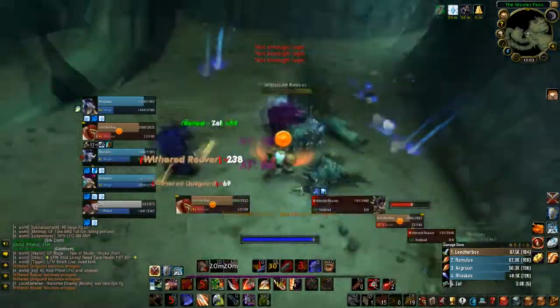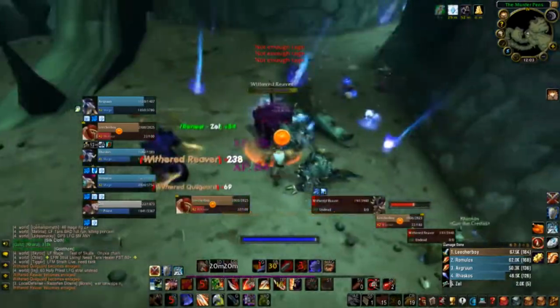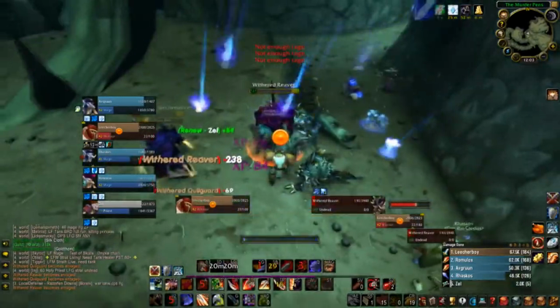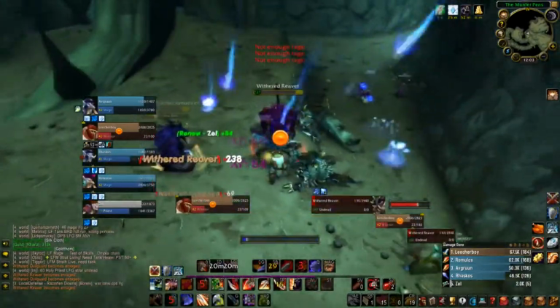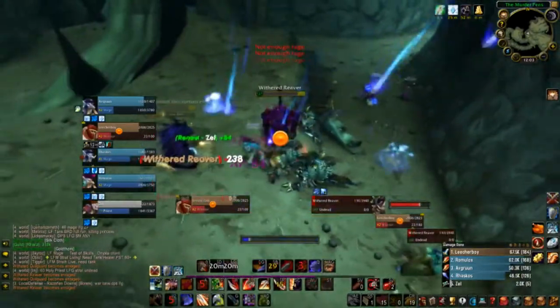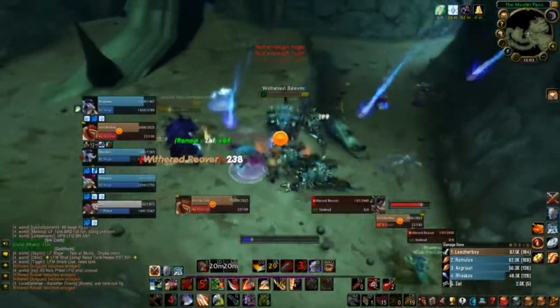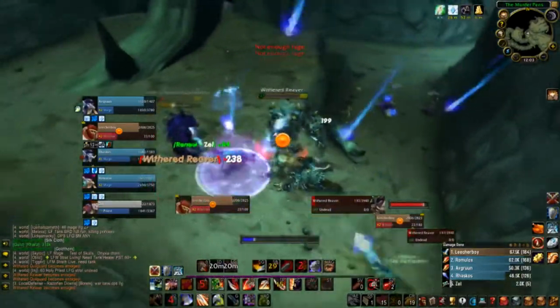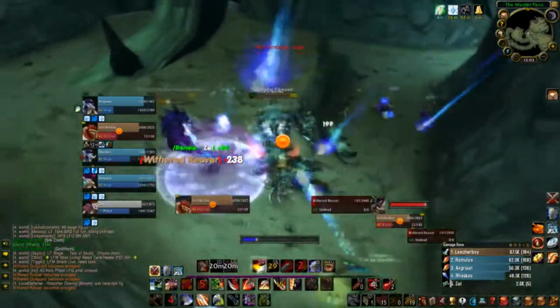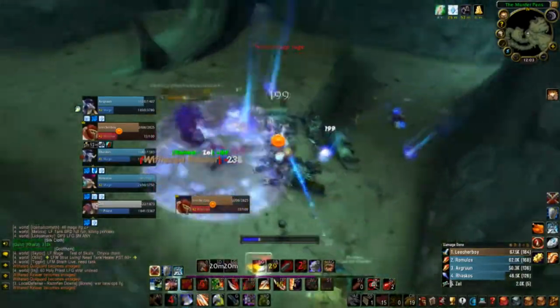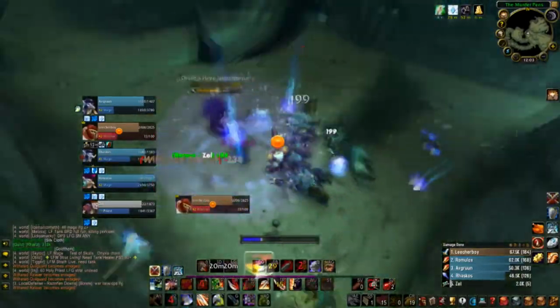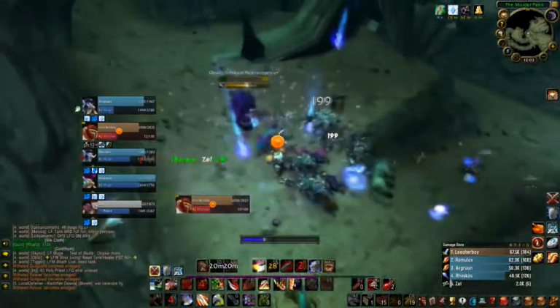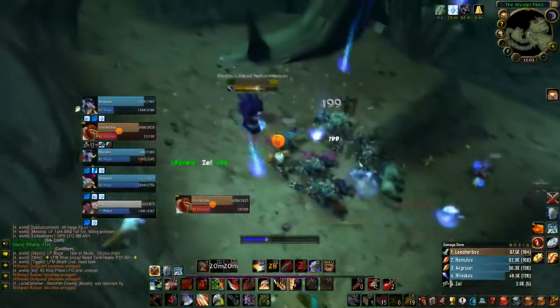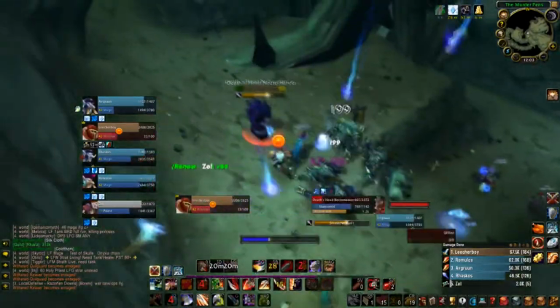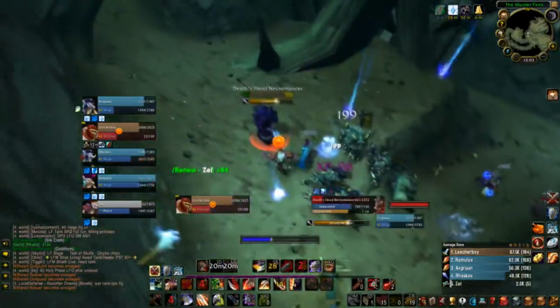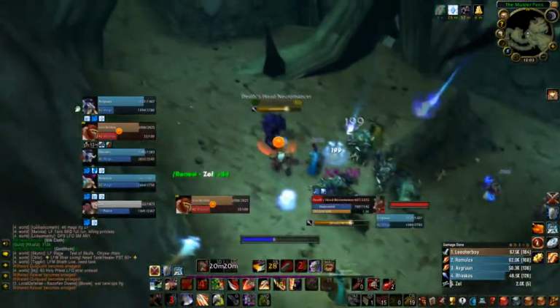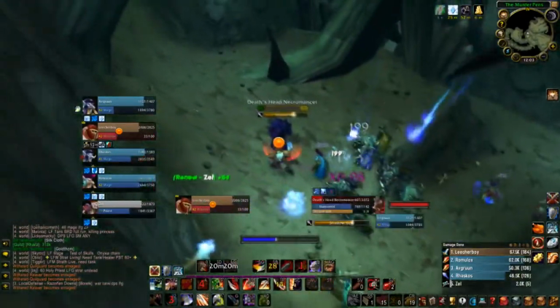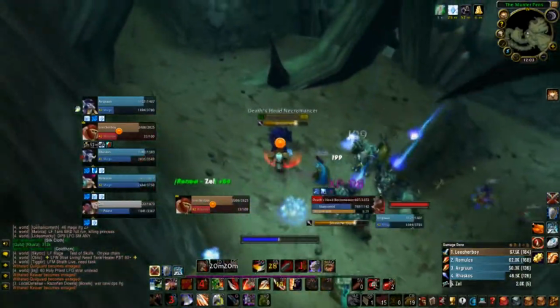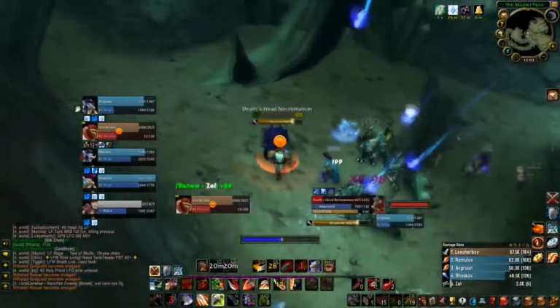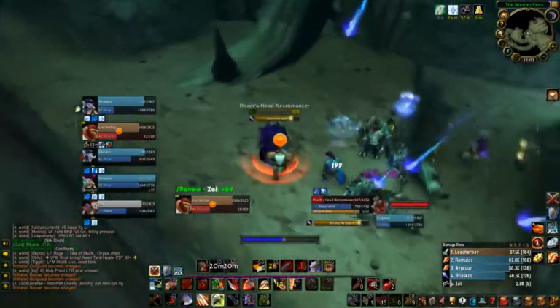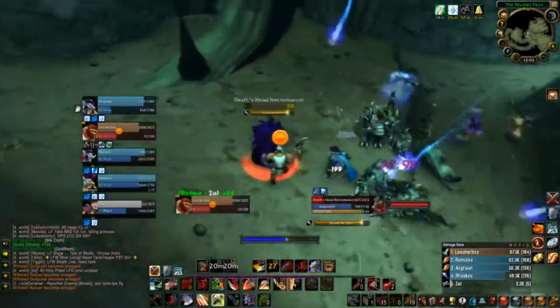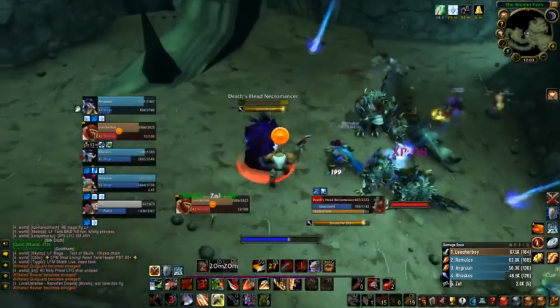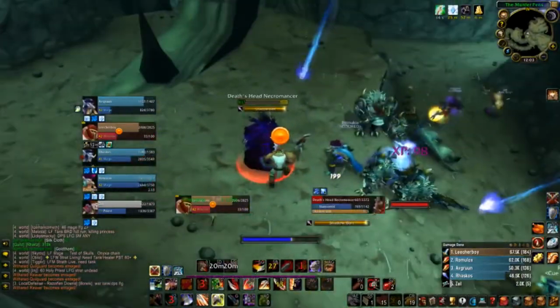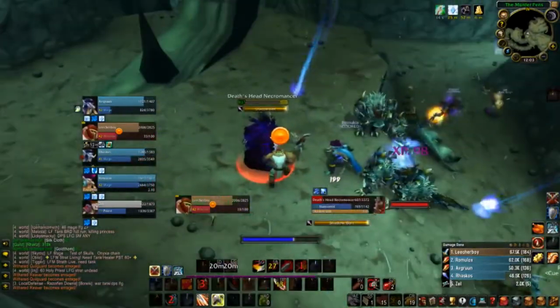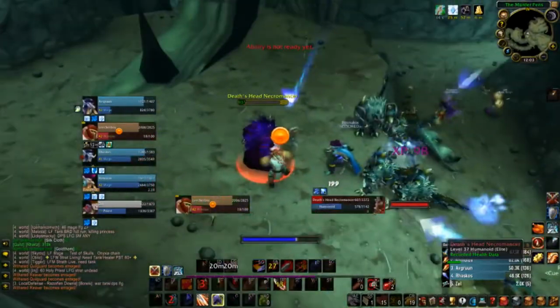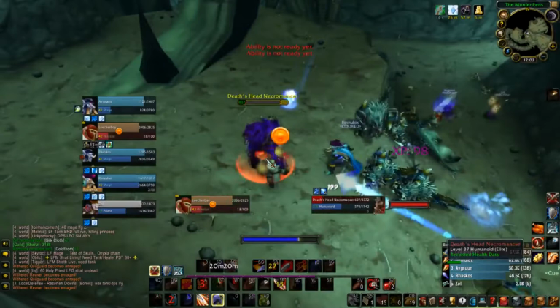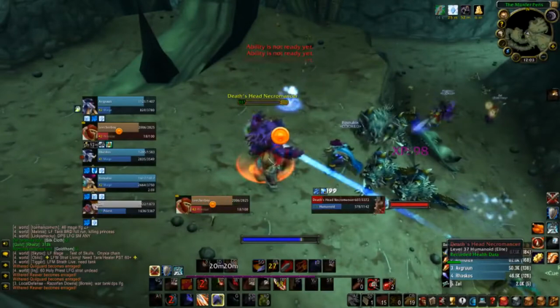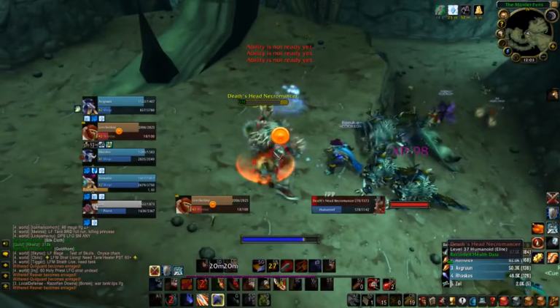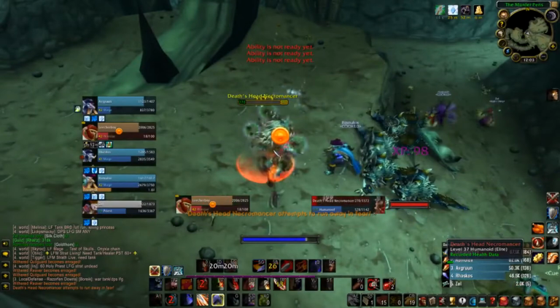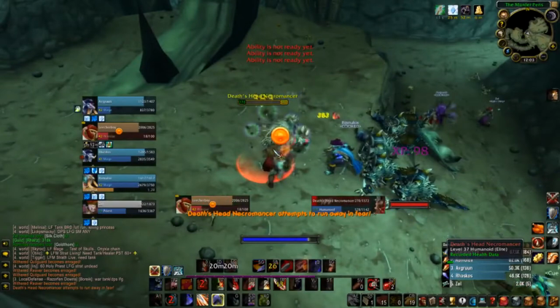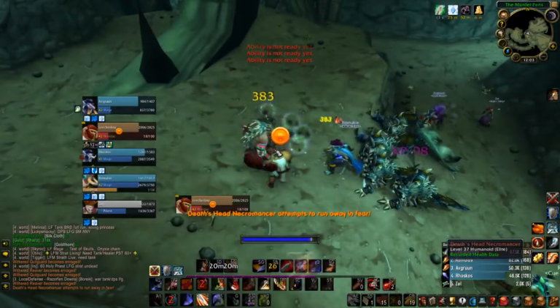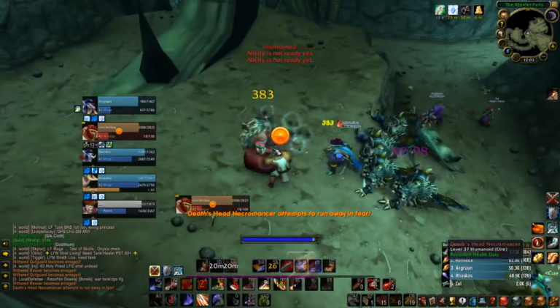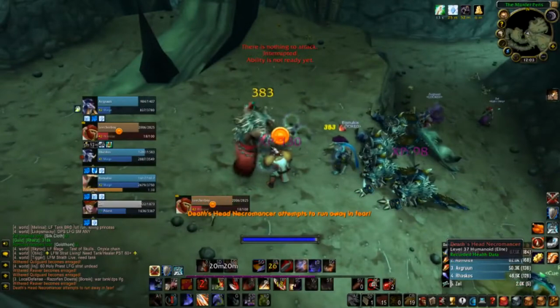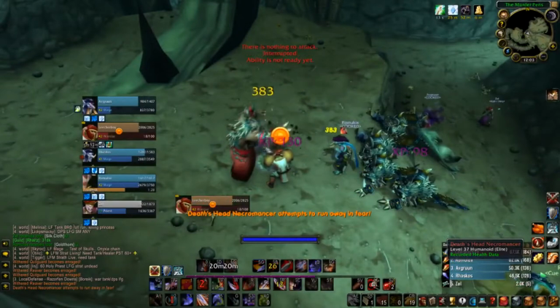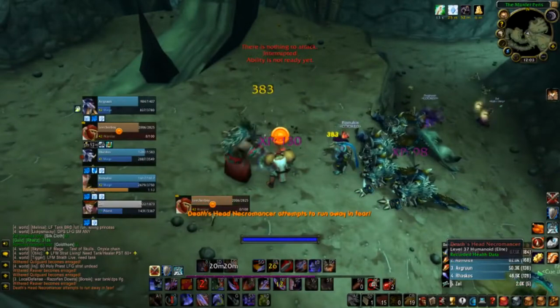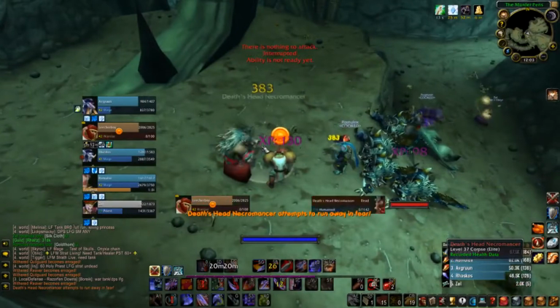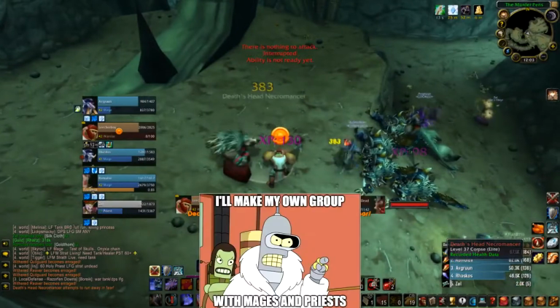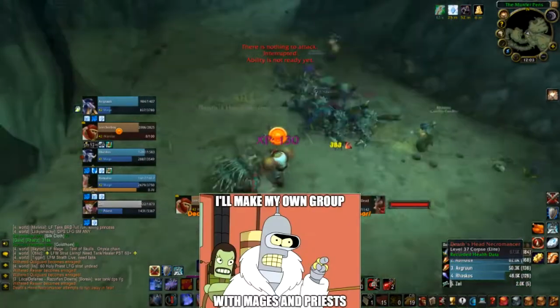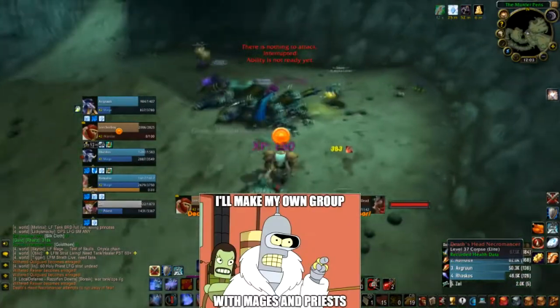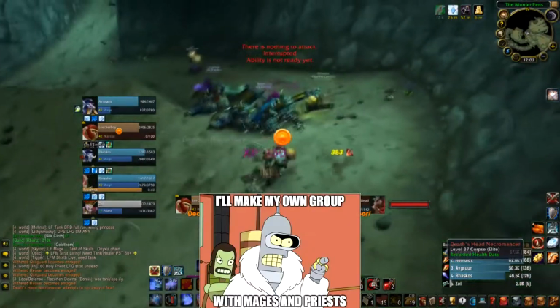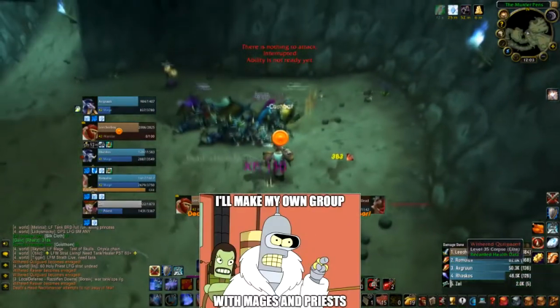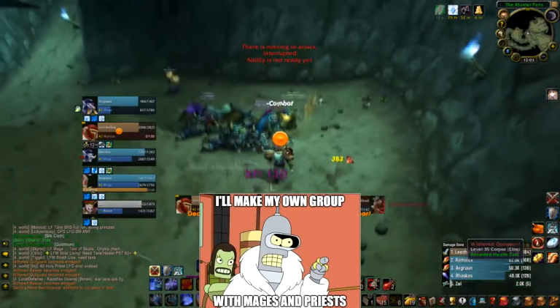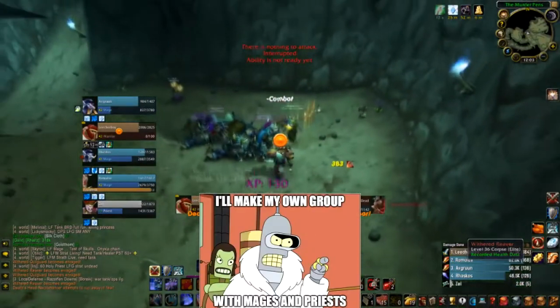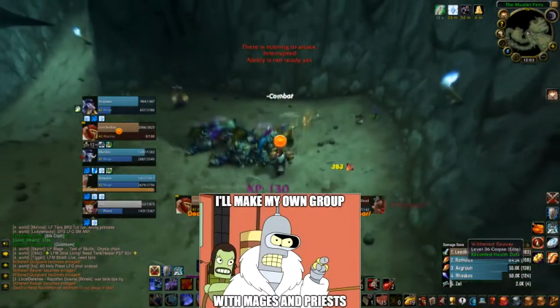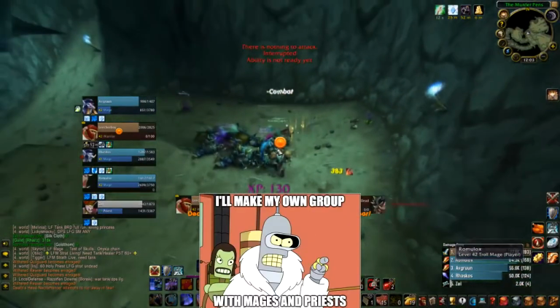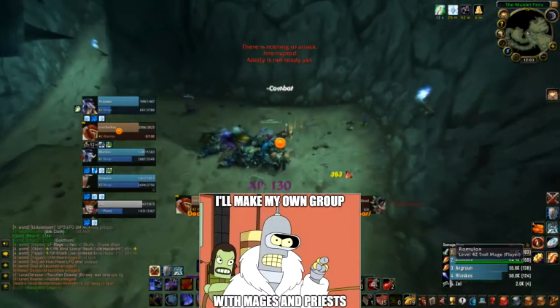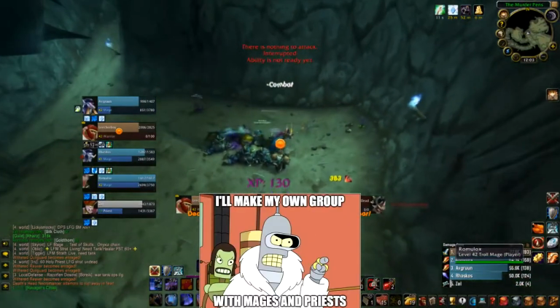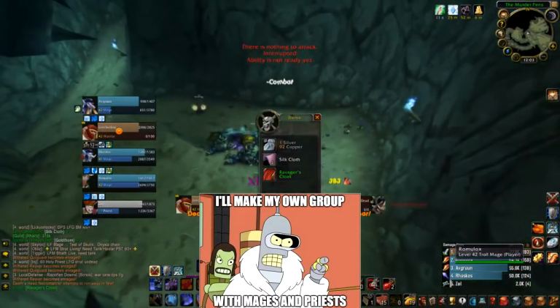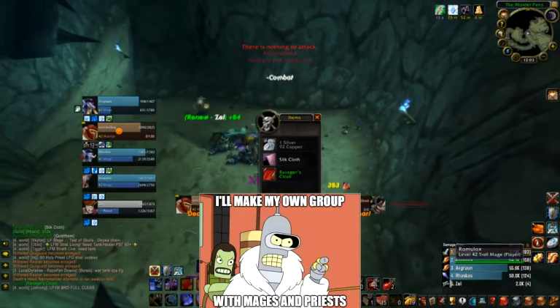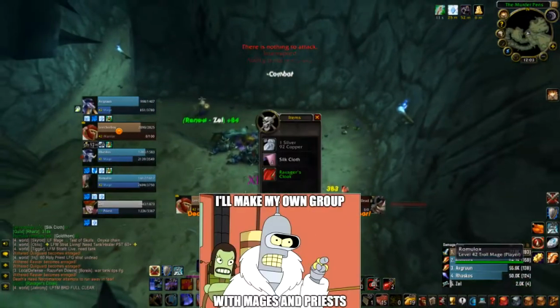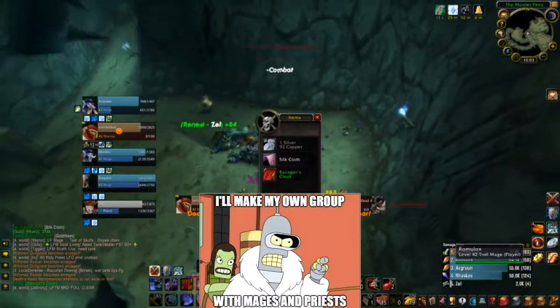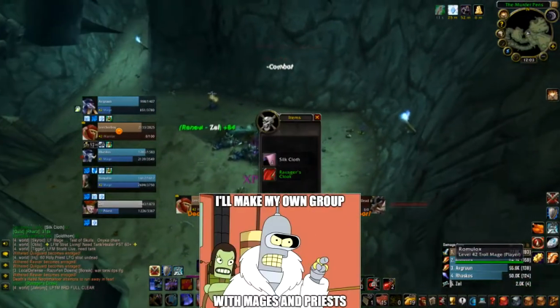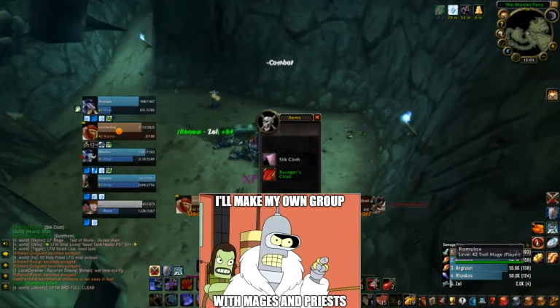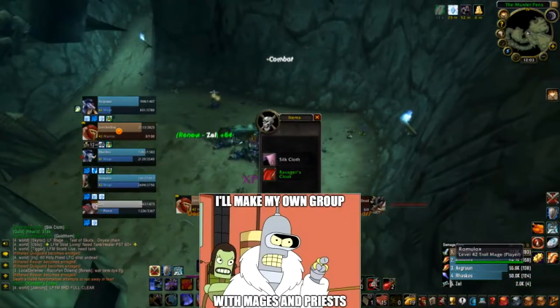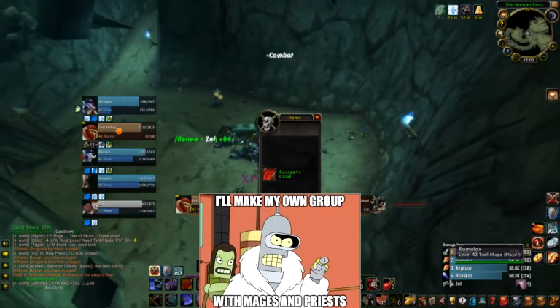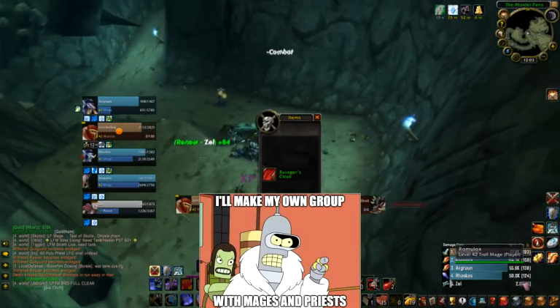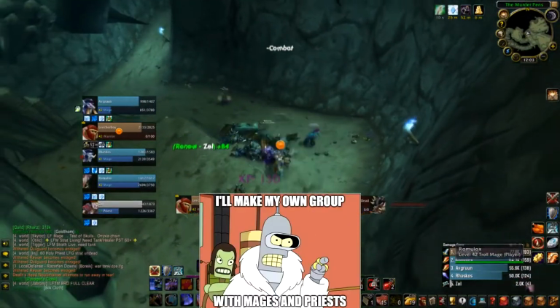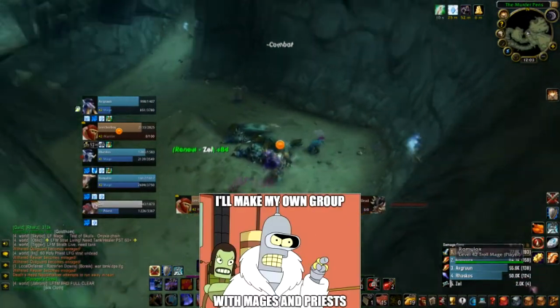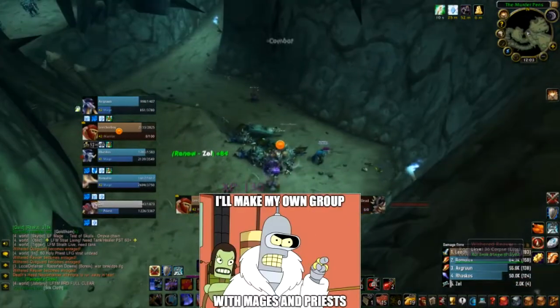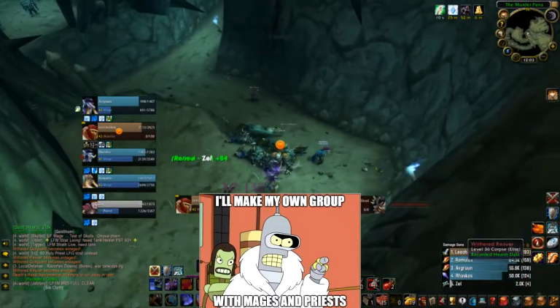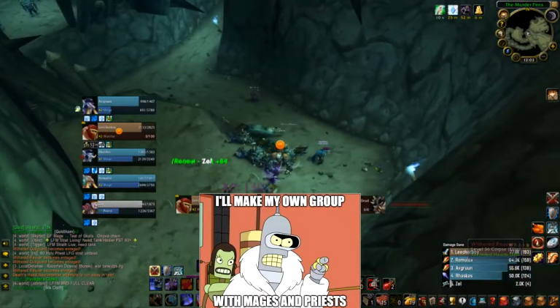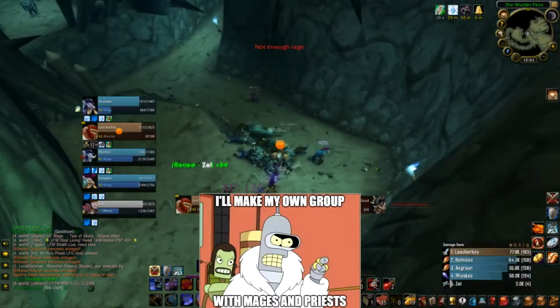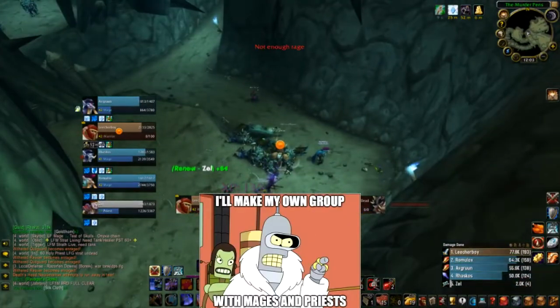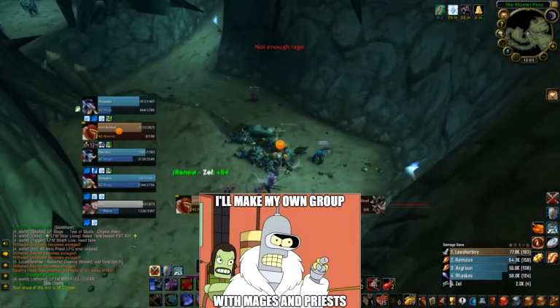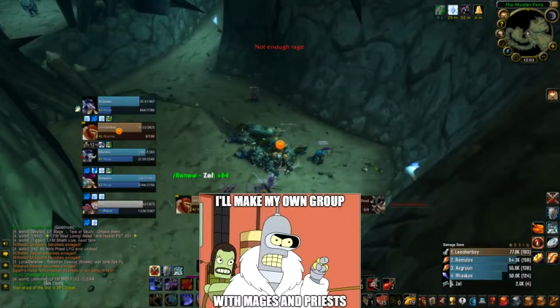A little tip for getting this as a warrior is to make your own group. Fill it with casters — that way when it drops, you're the only one who can roll on it.